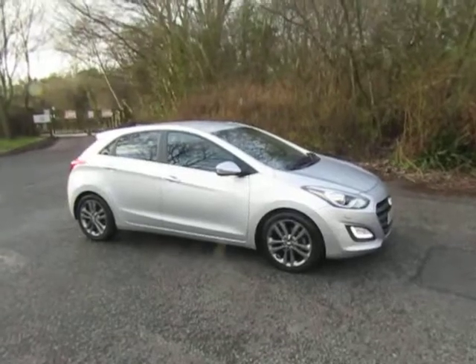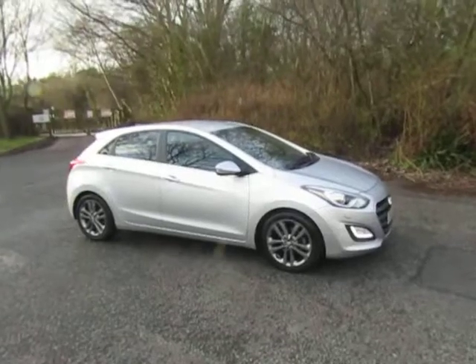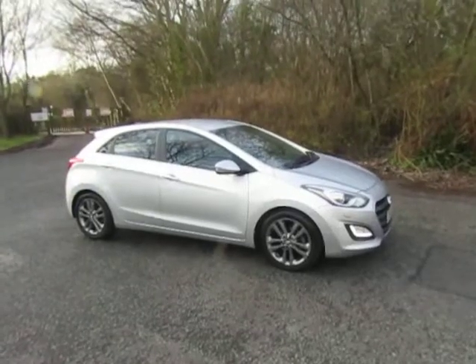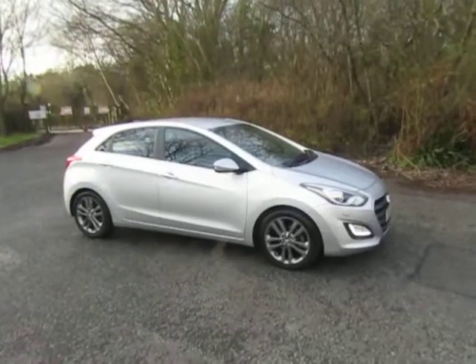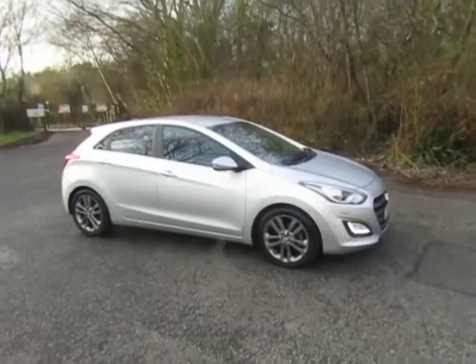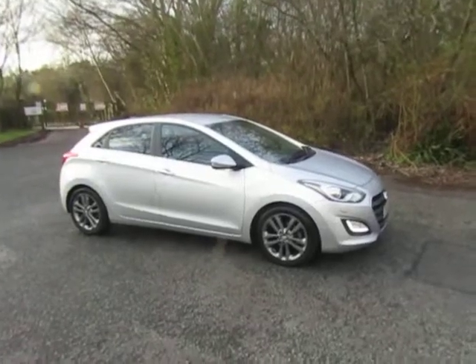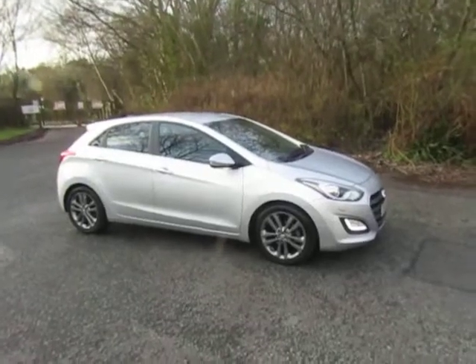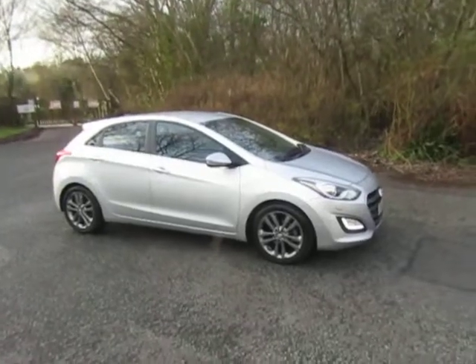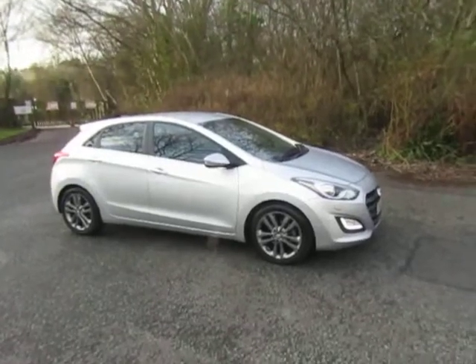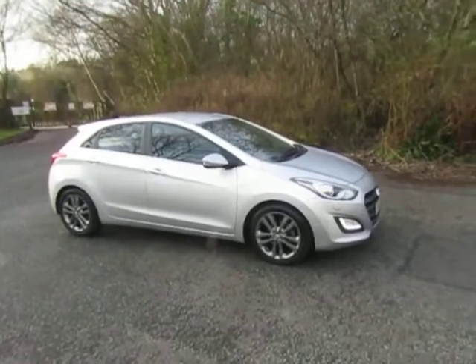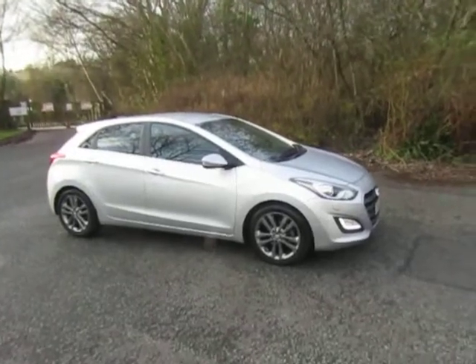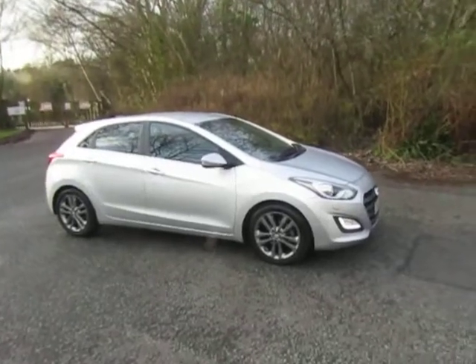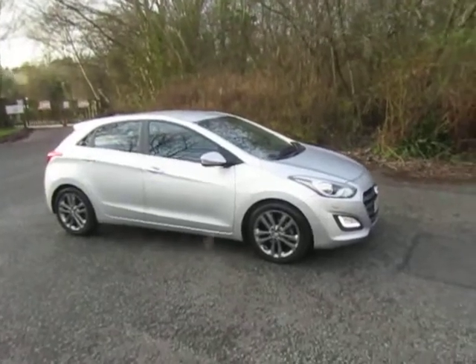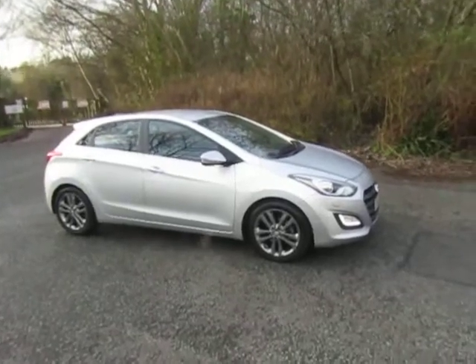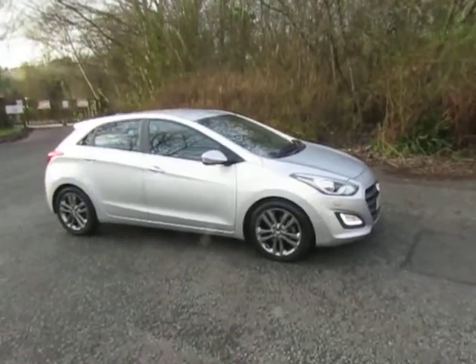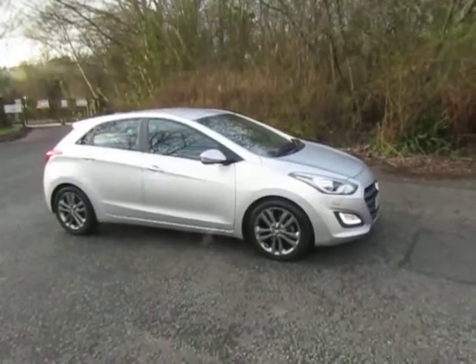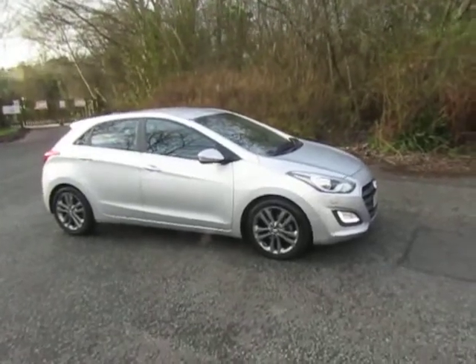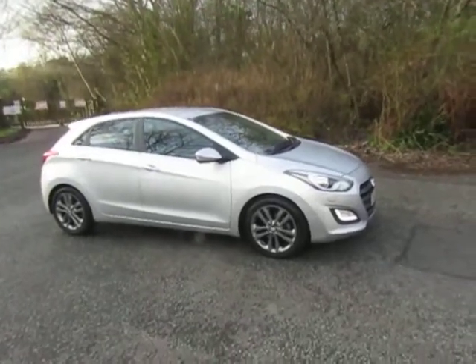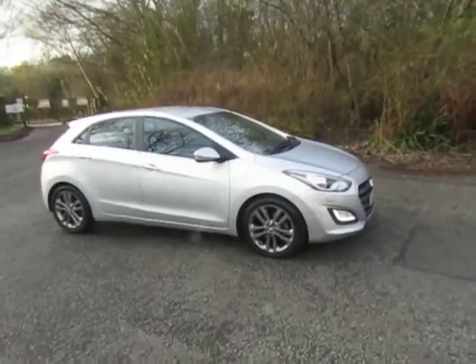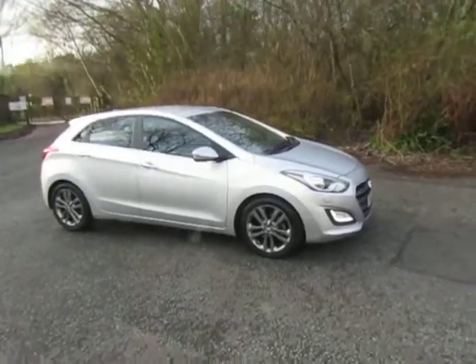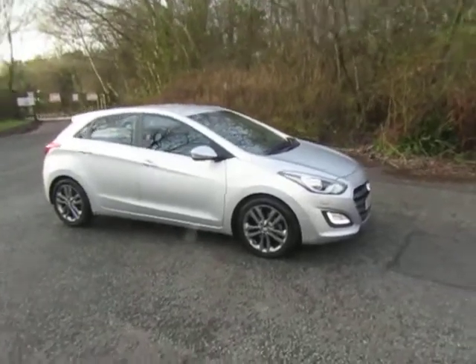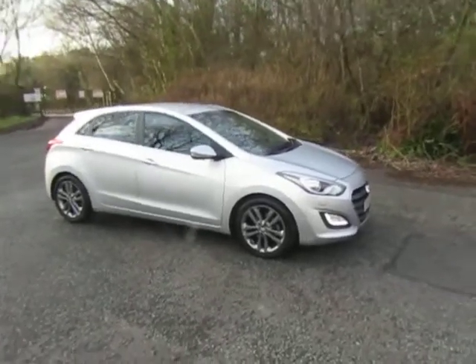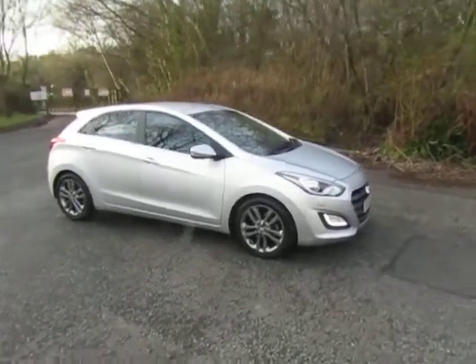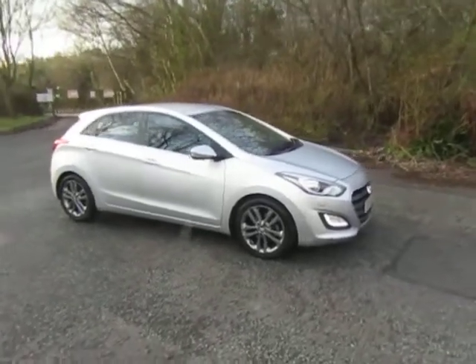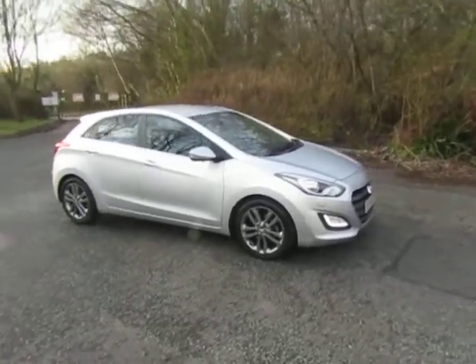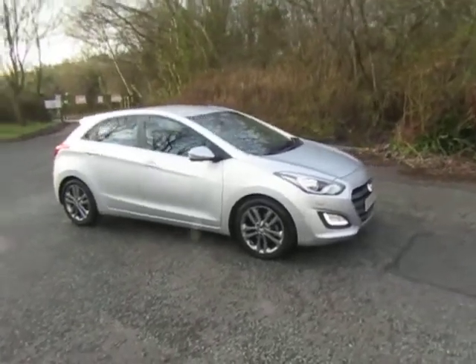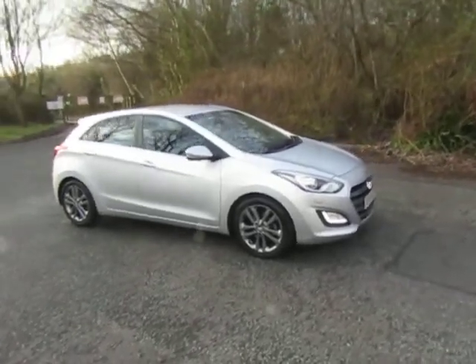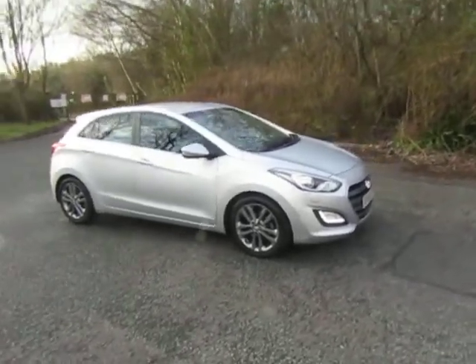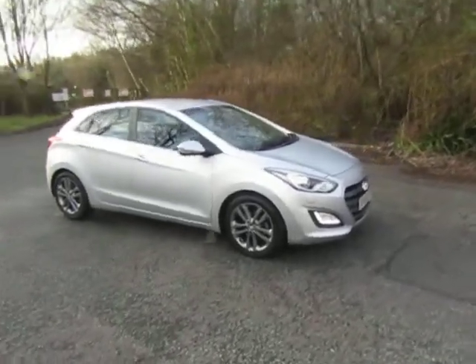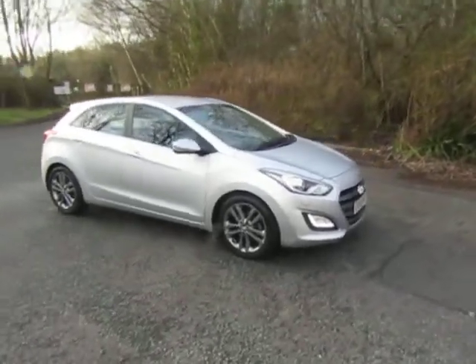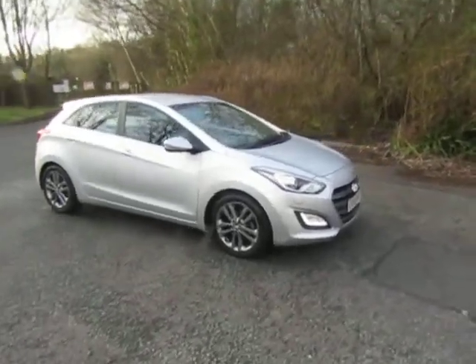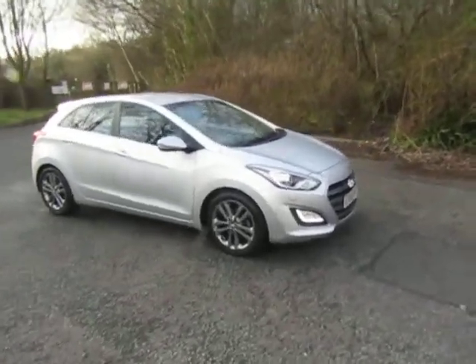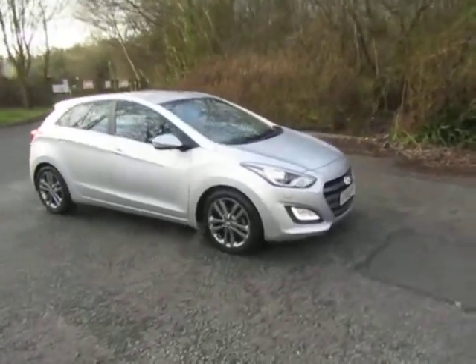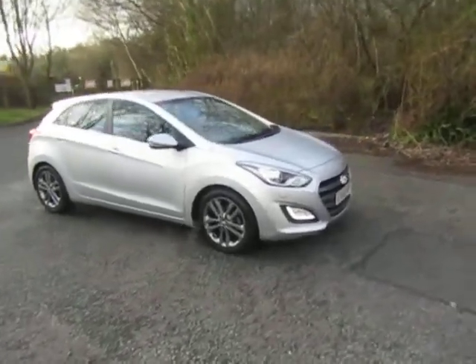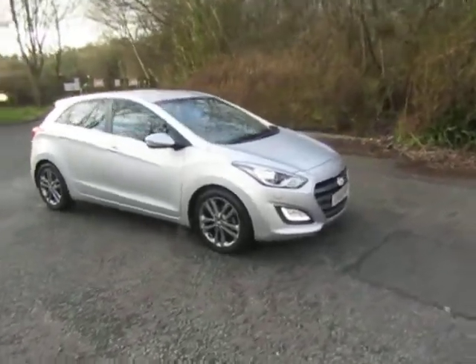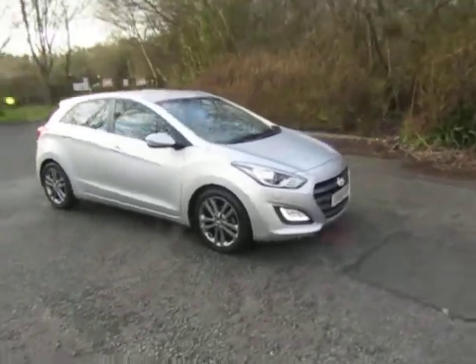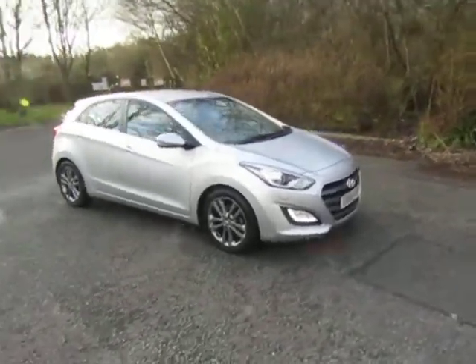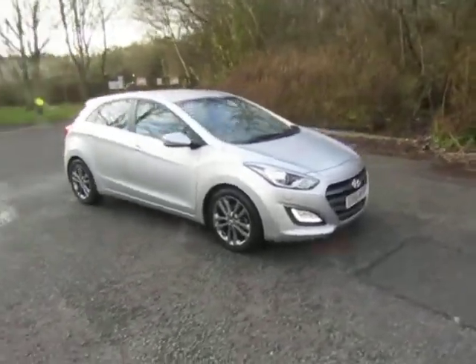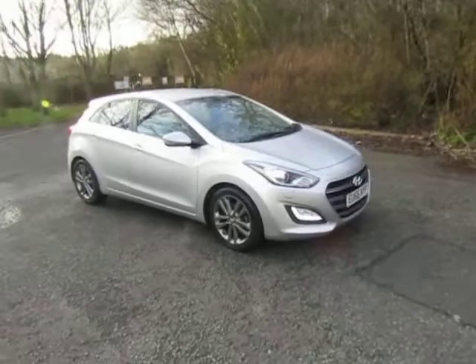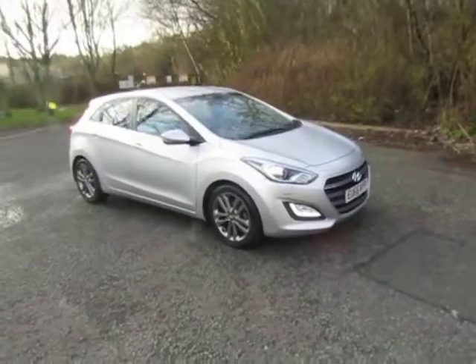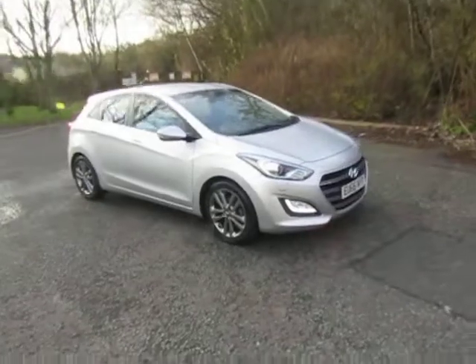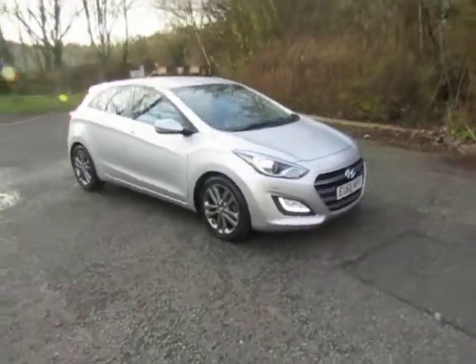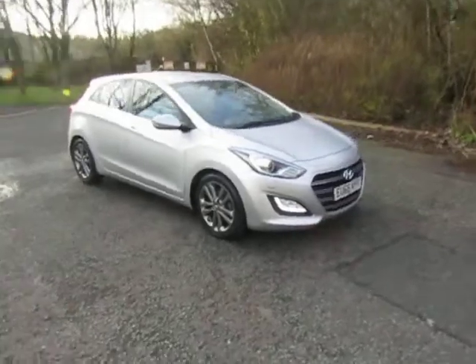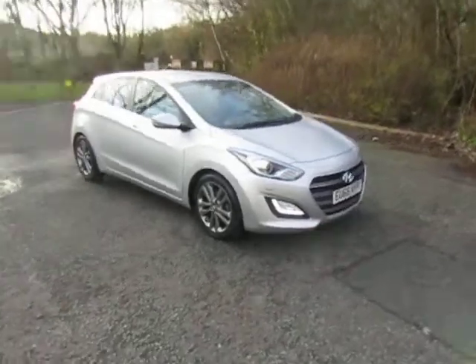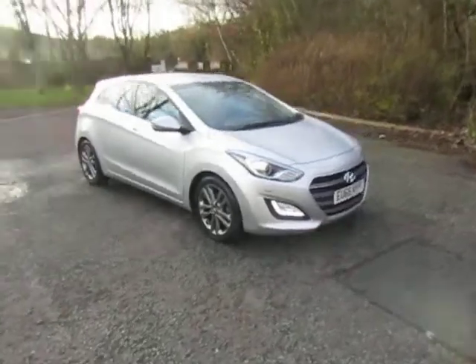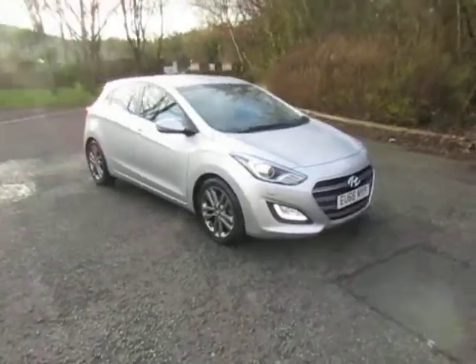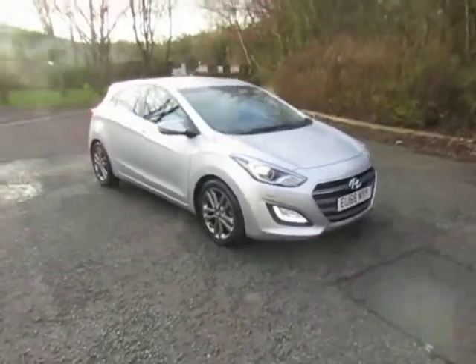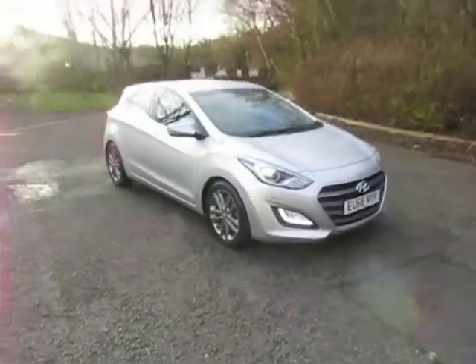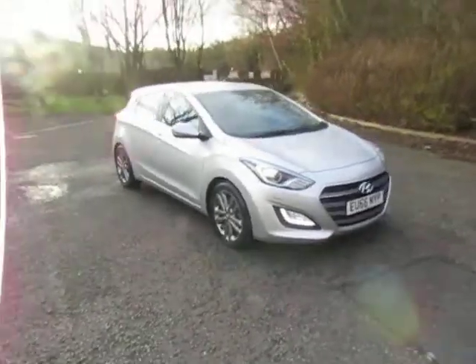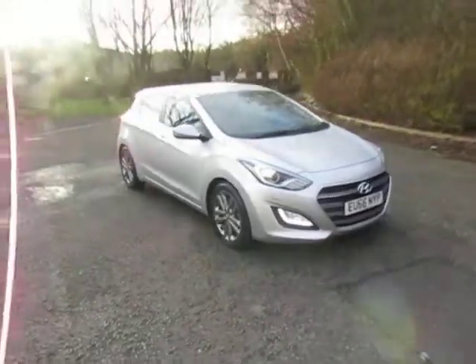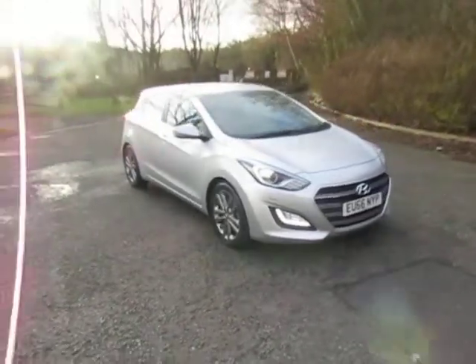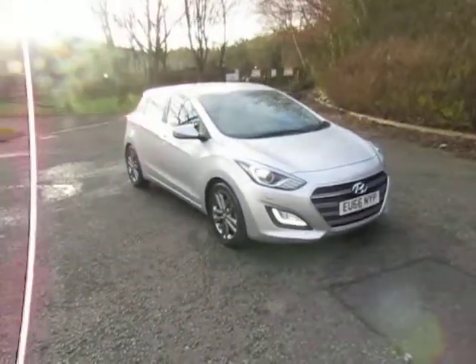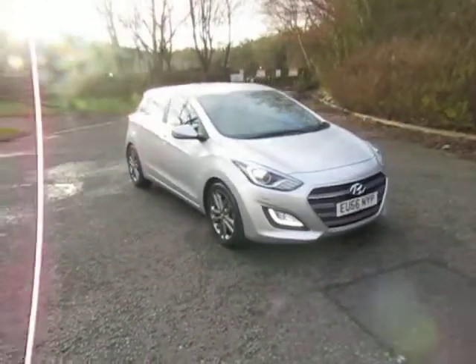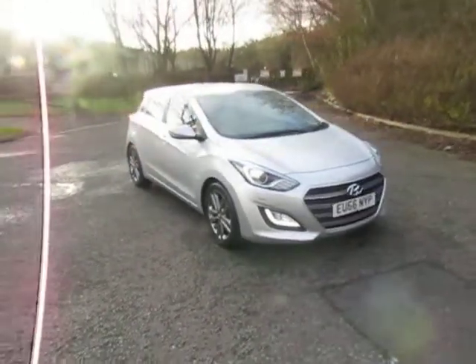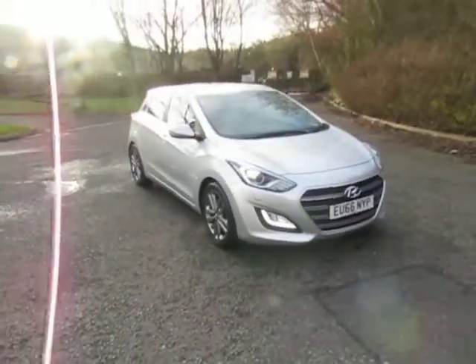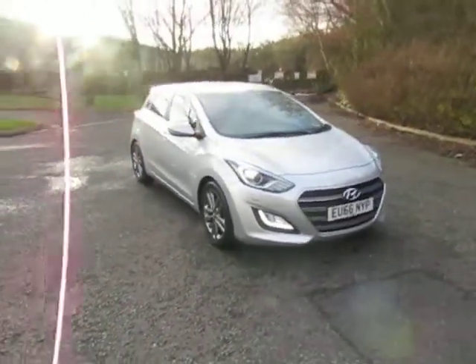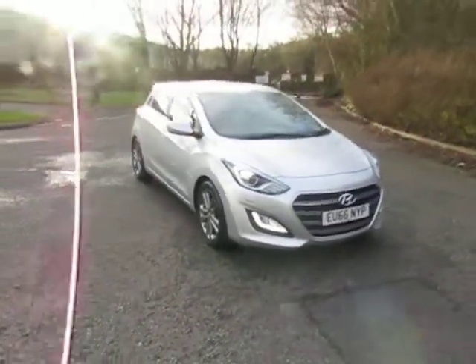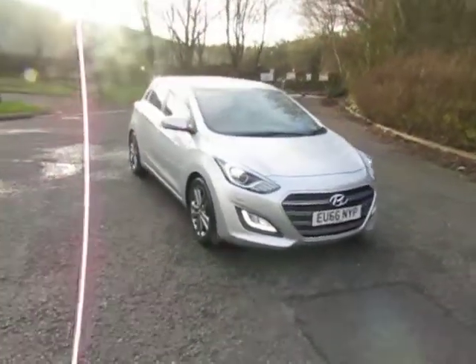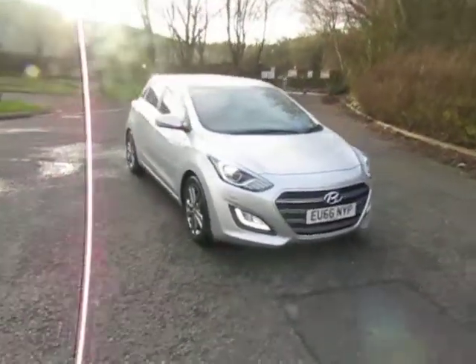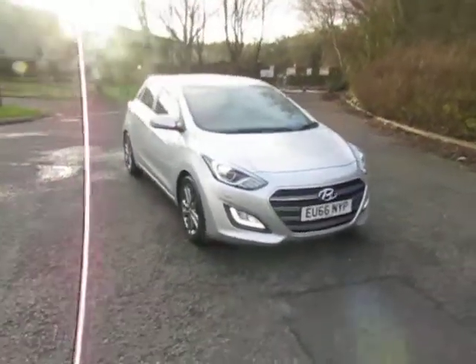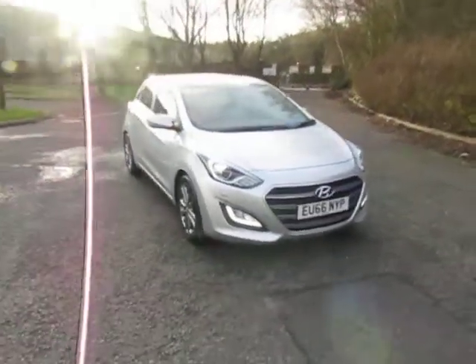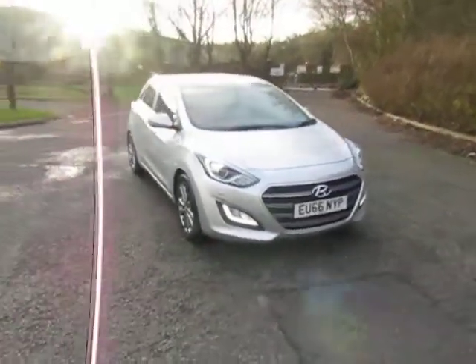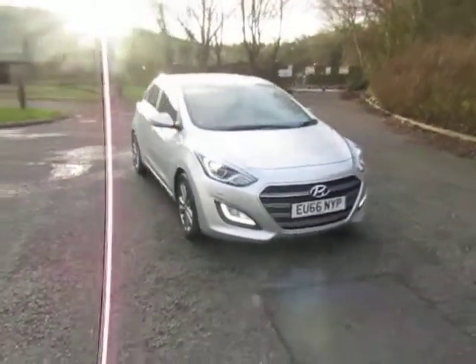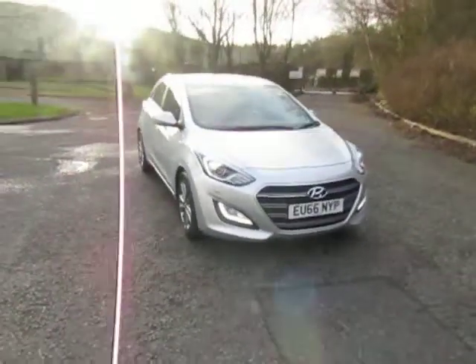Welcome to JT Hughes in Telford. My name's Mark. Today I'm going to show you this very nice Hyundai i30.